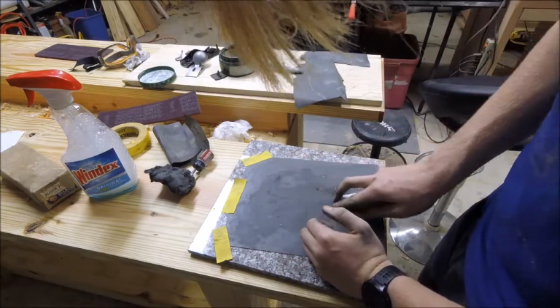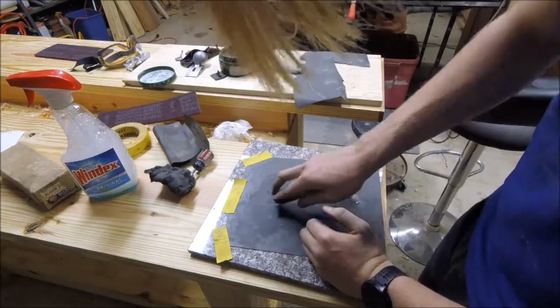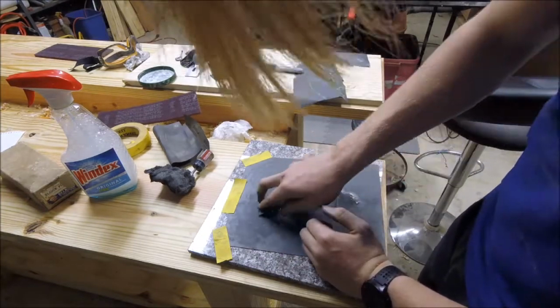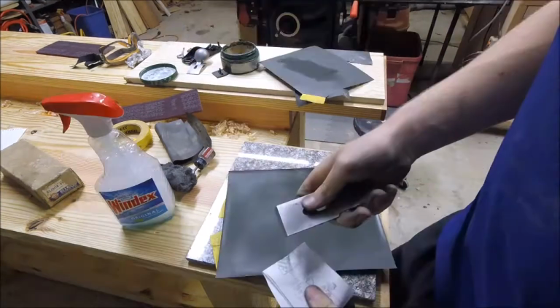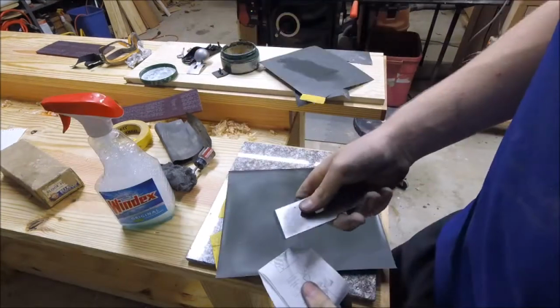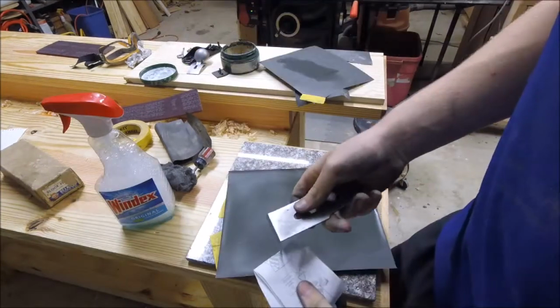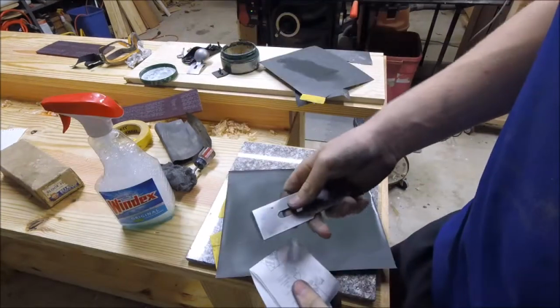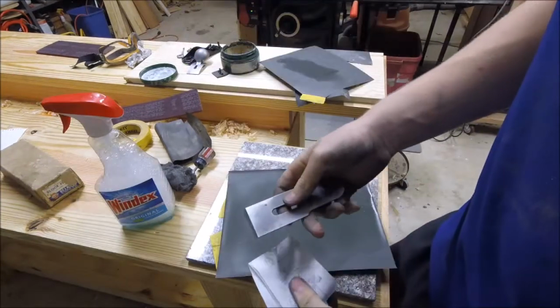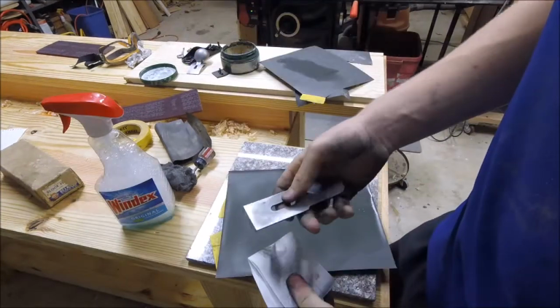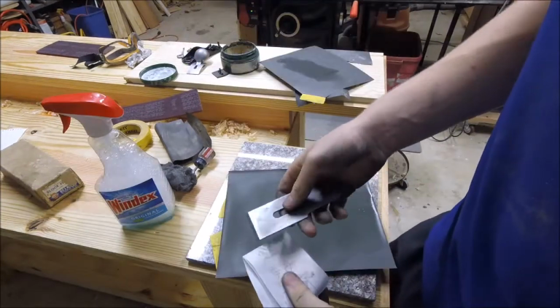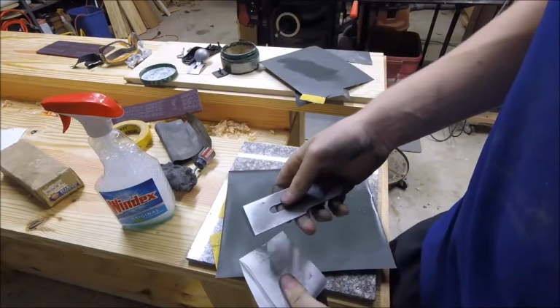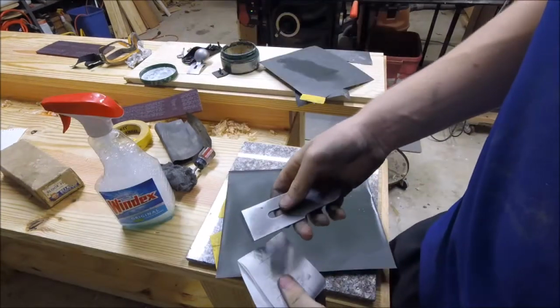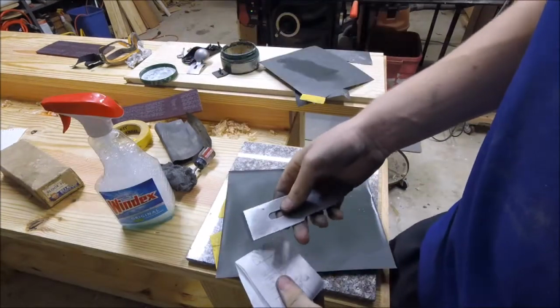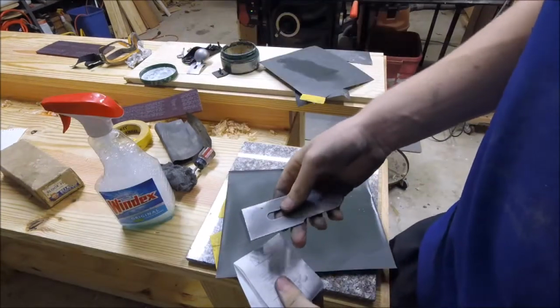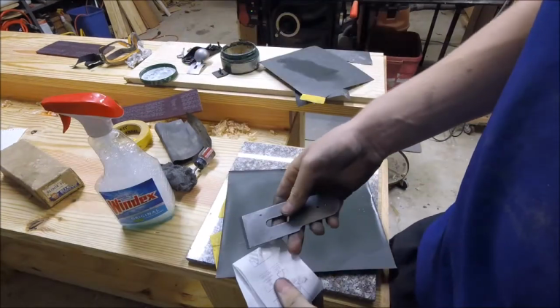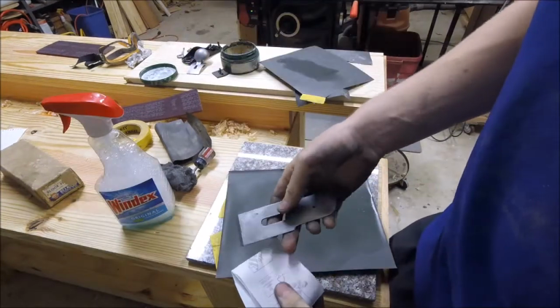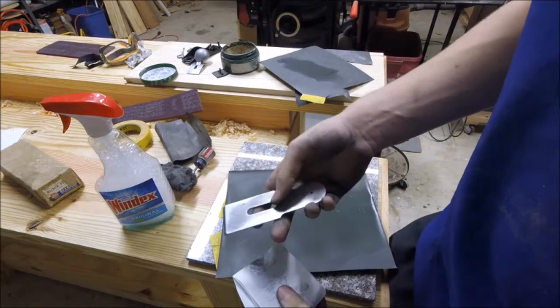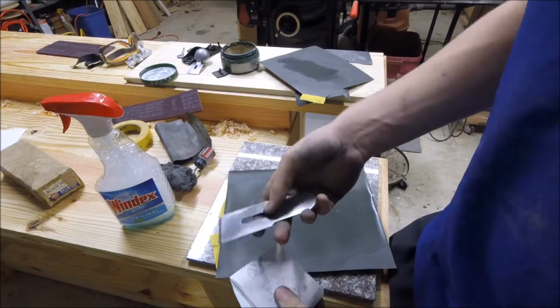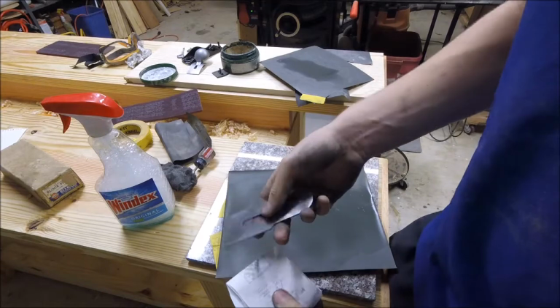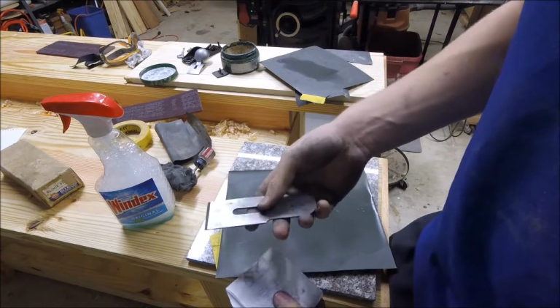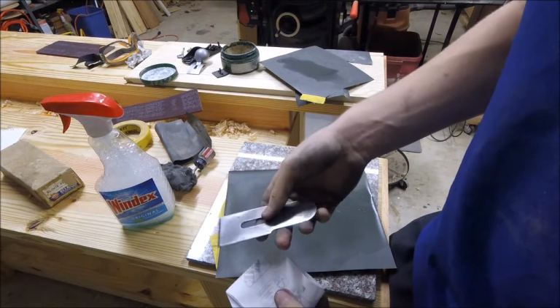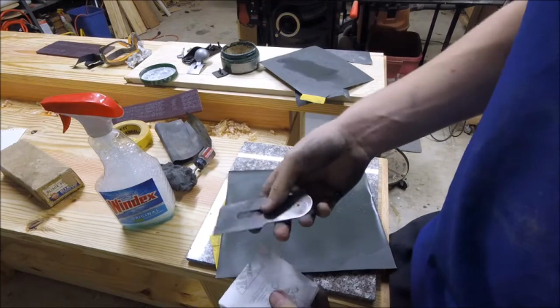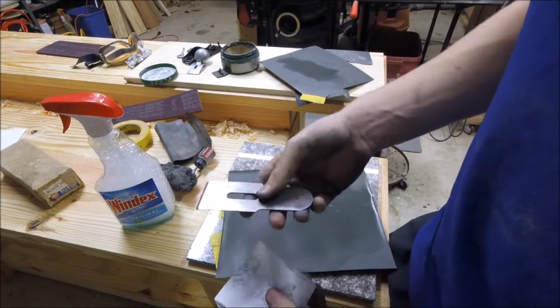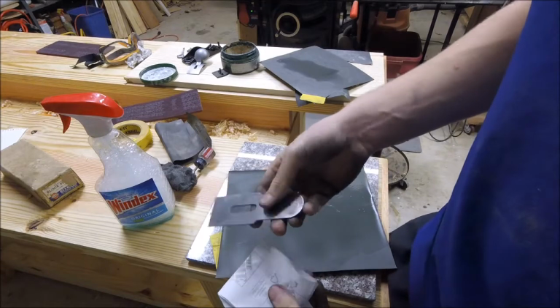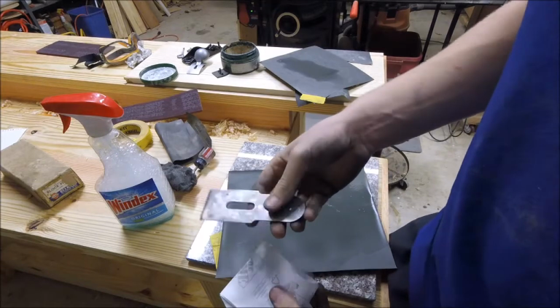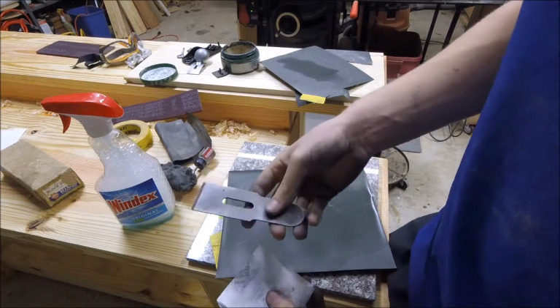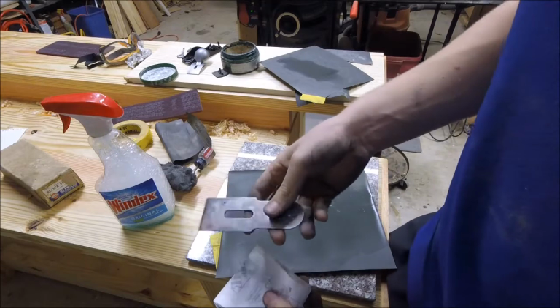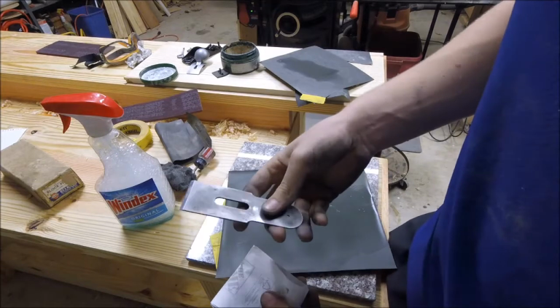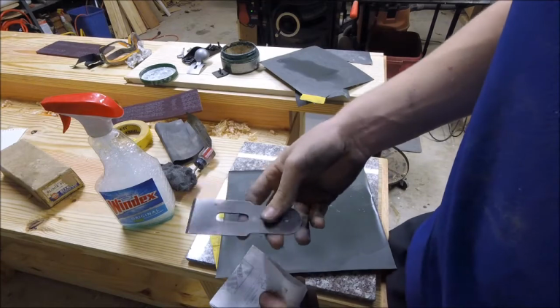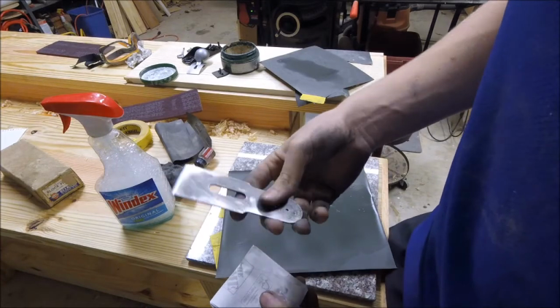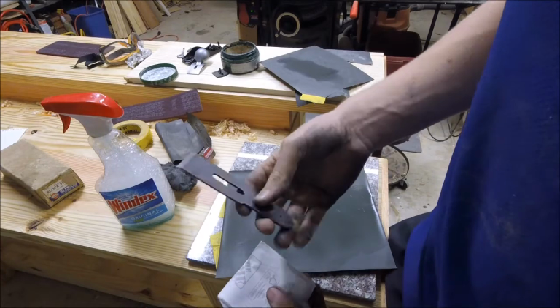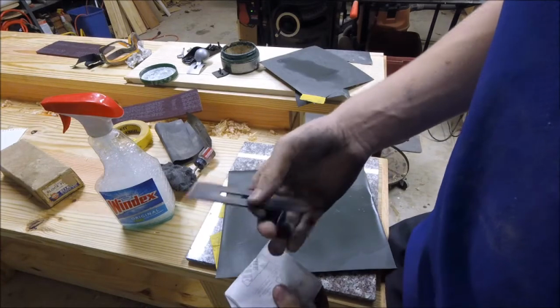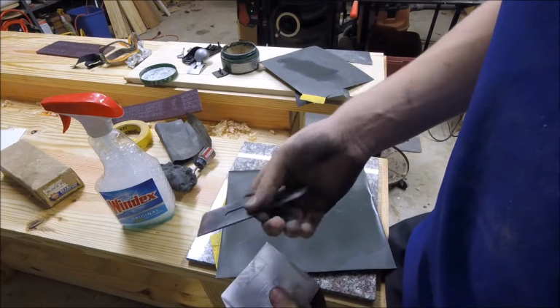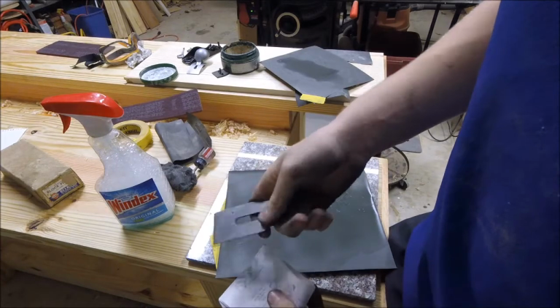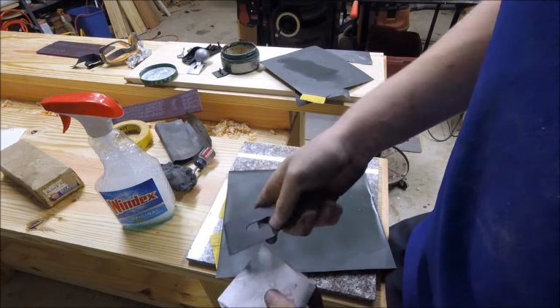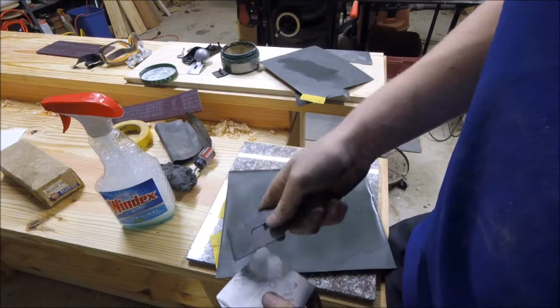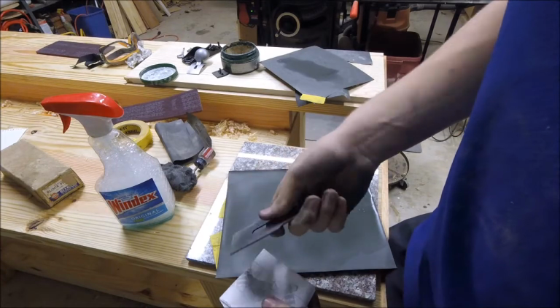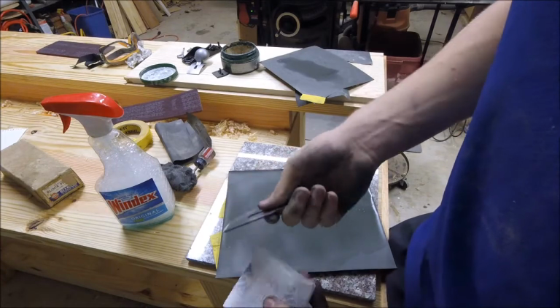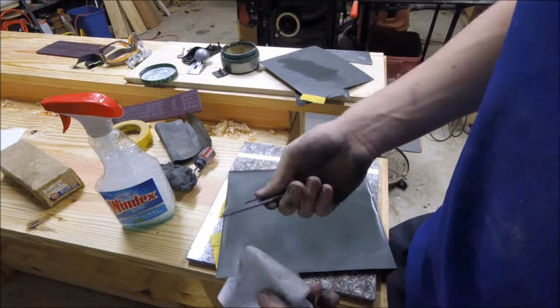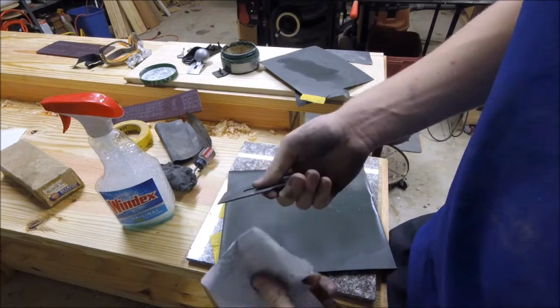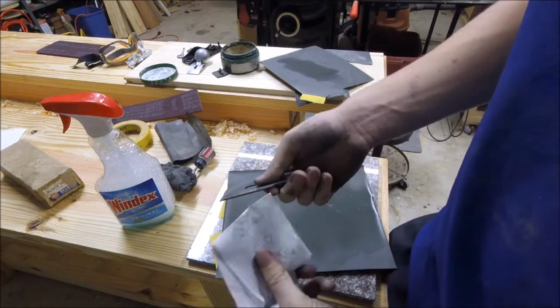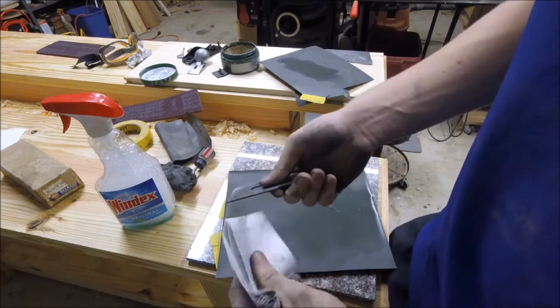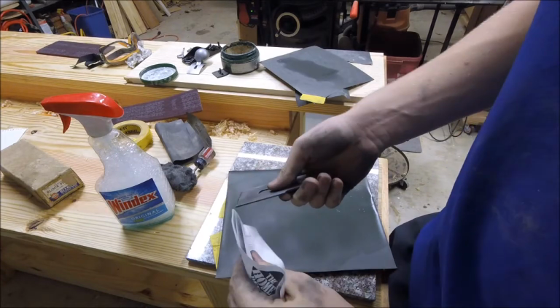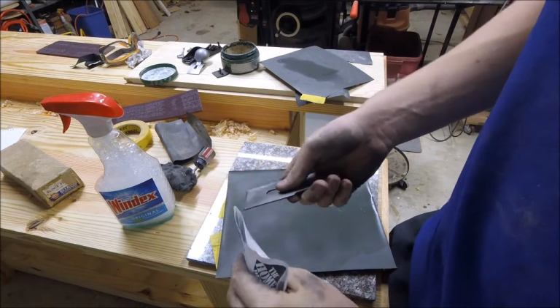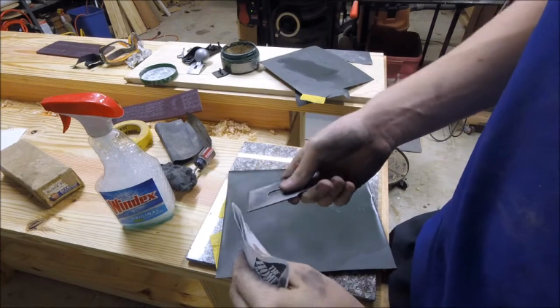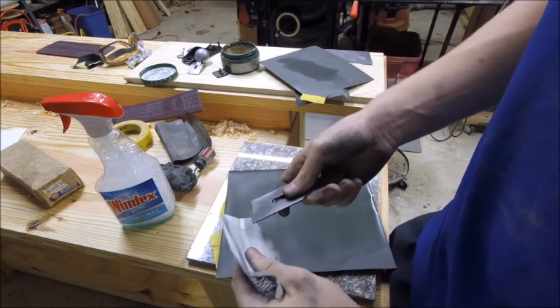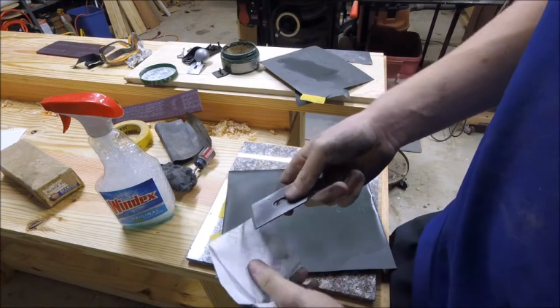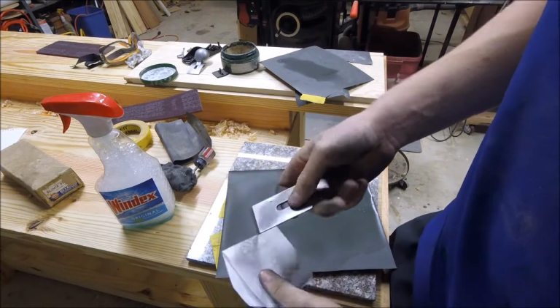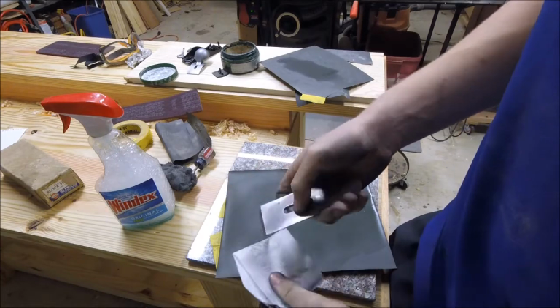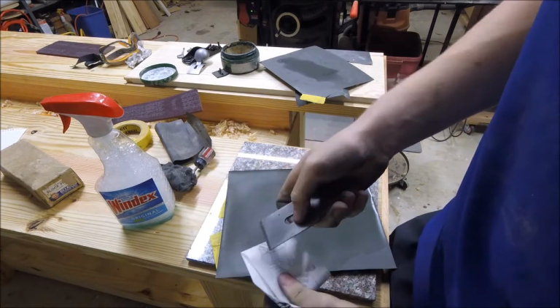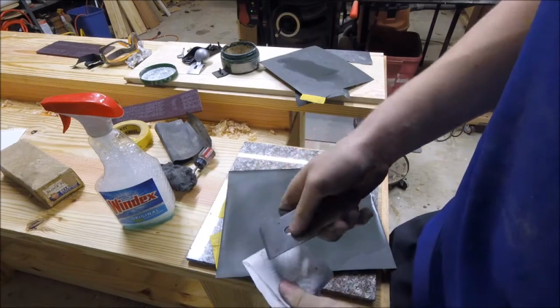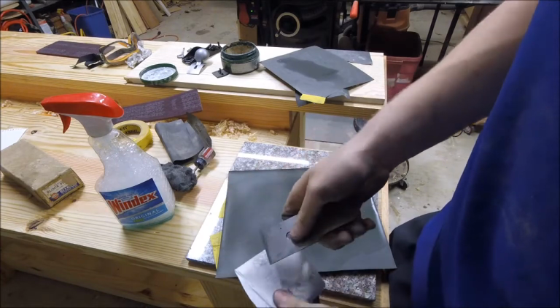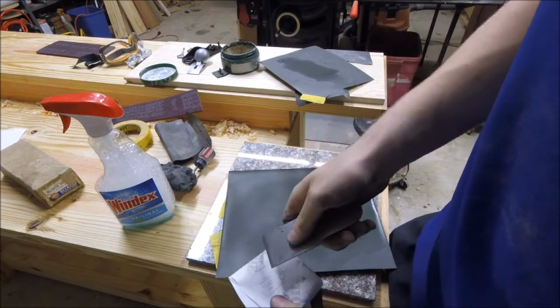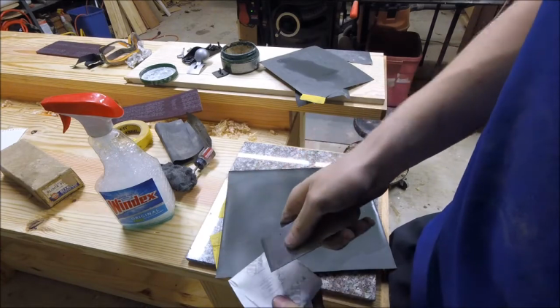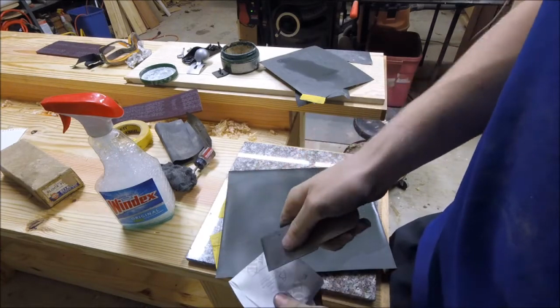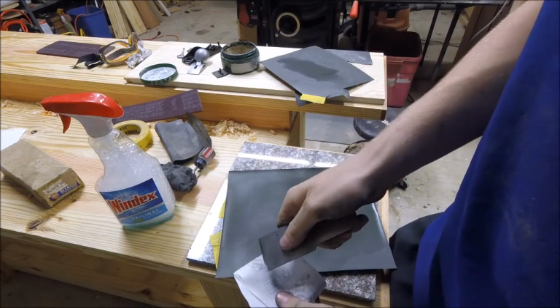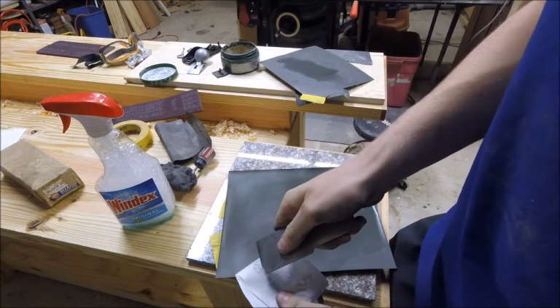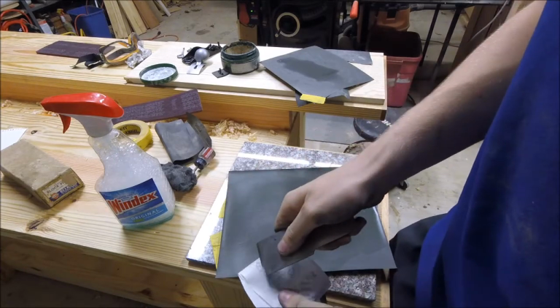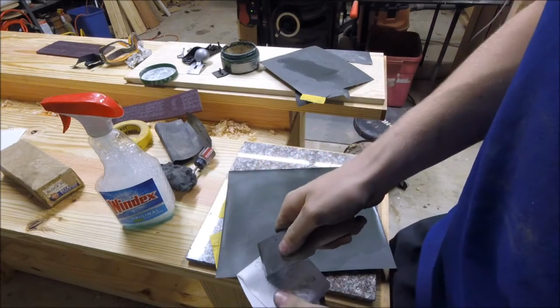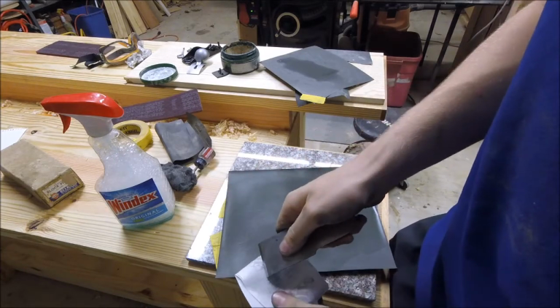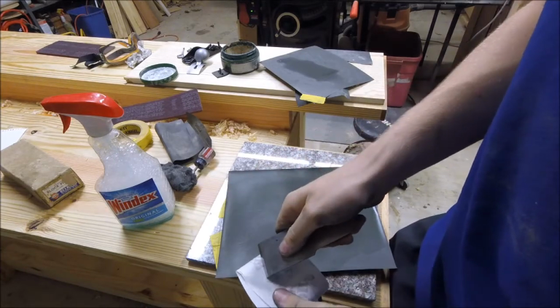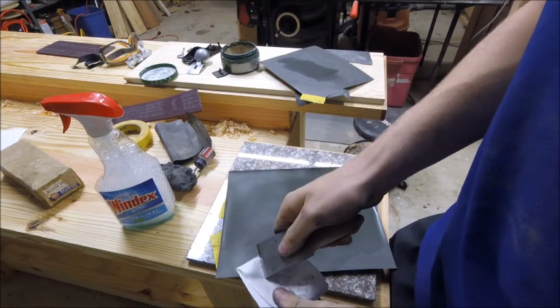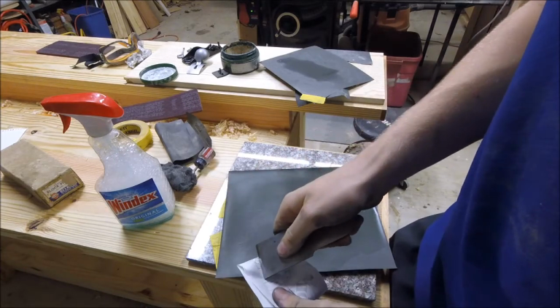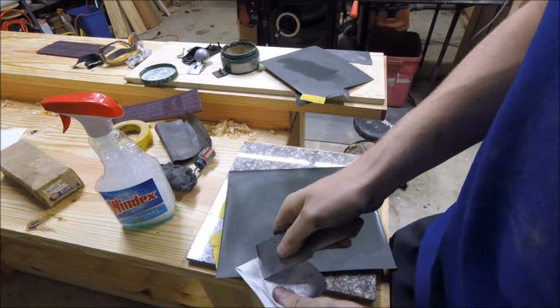After 600 grit I think it's as sharp as I want it. Here it is slicing through four layers of Home Depot receipts.